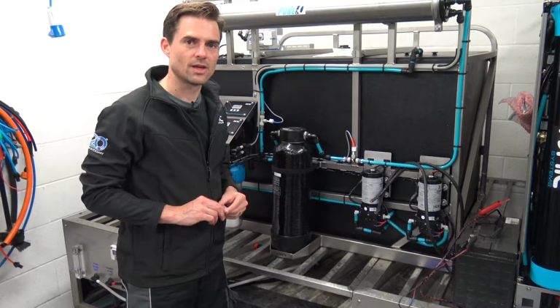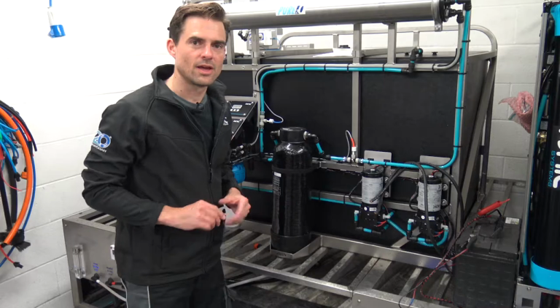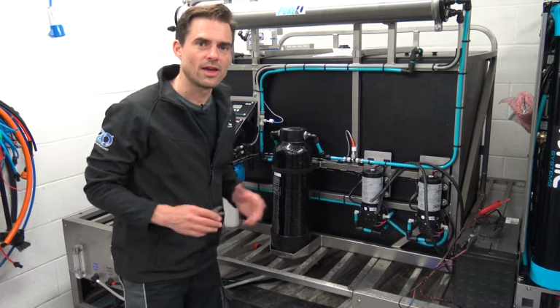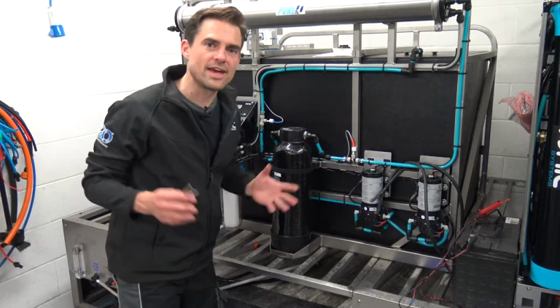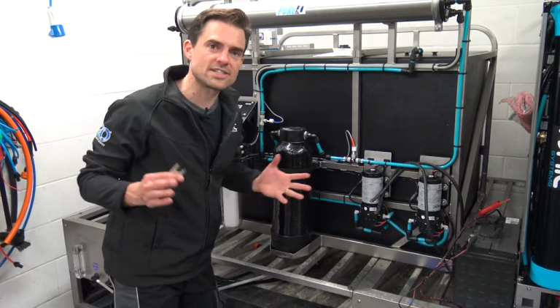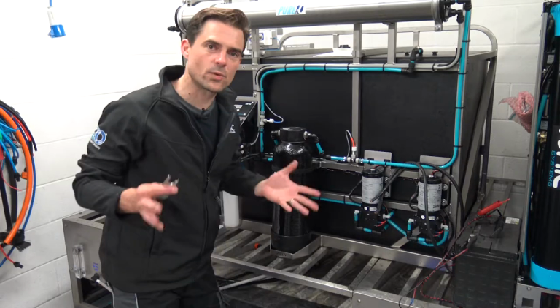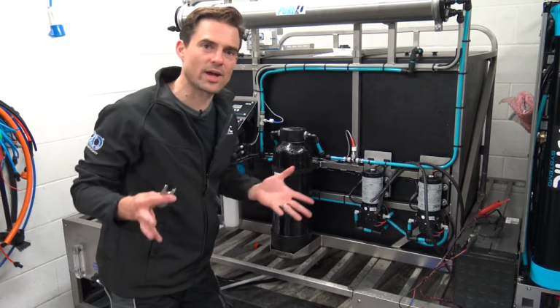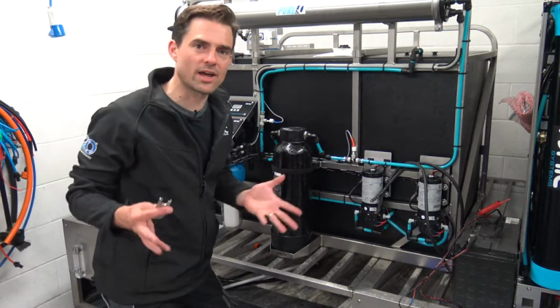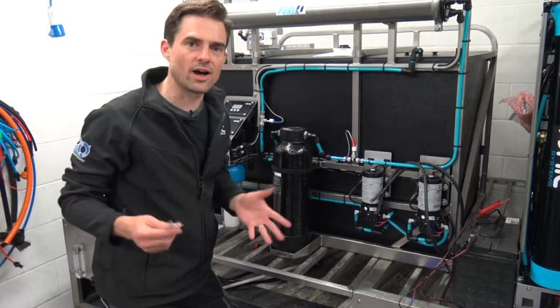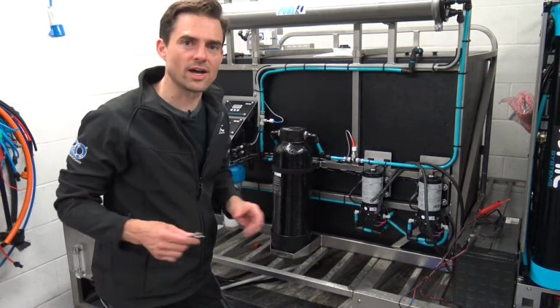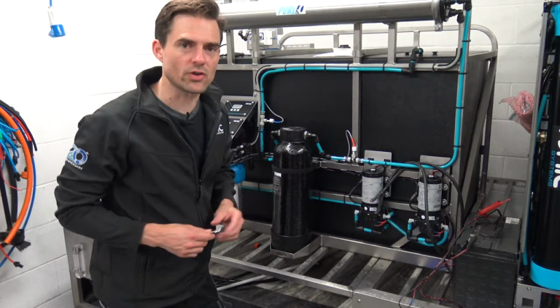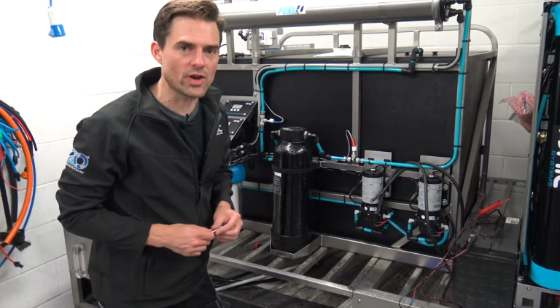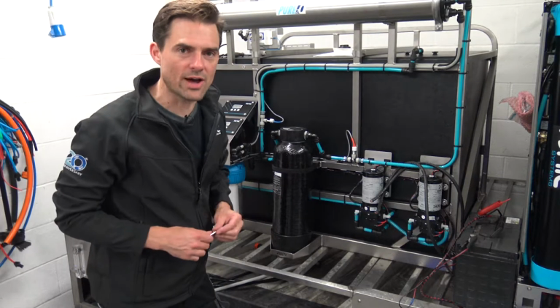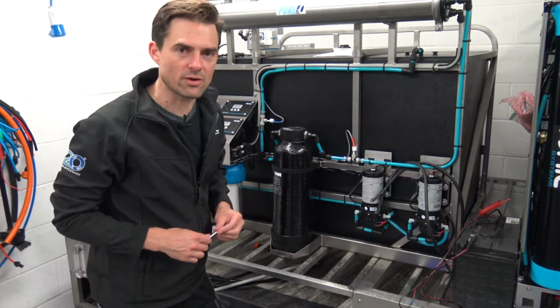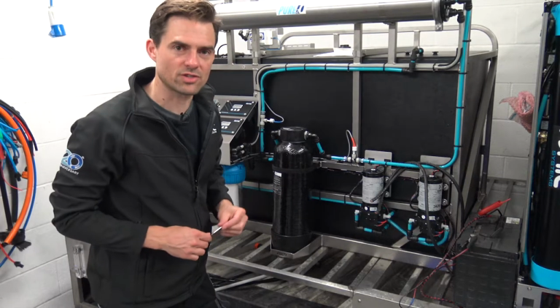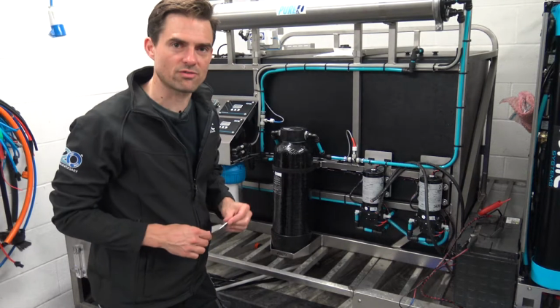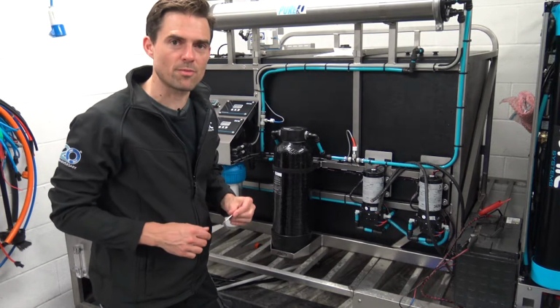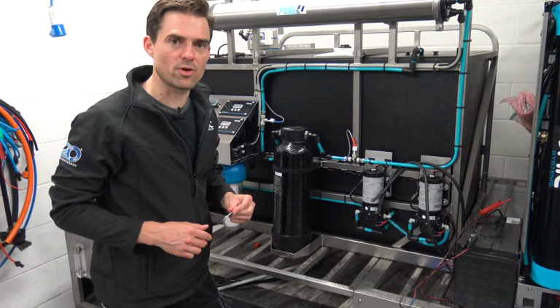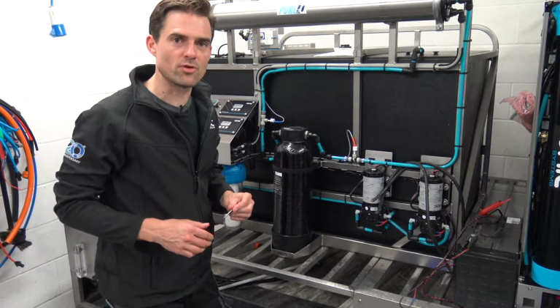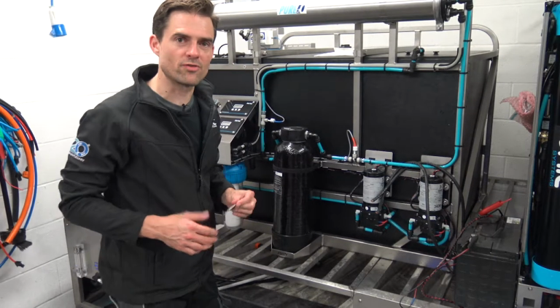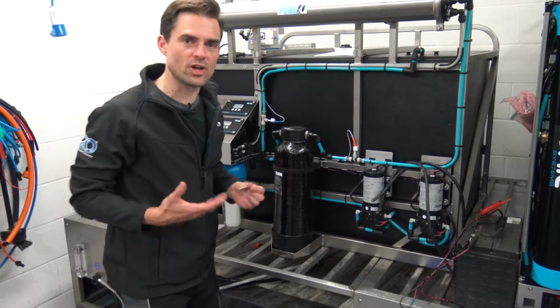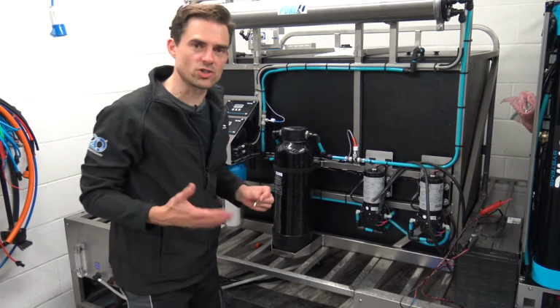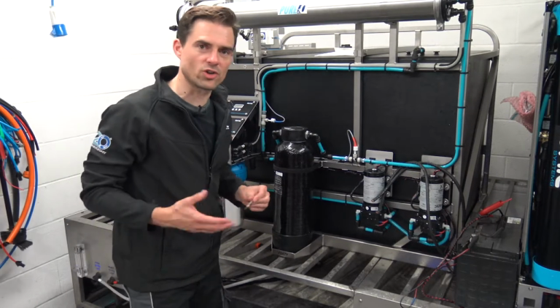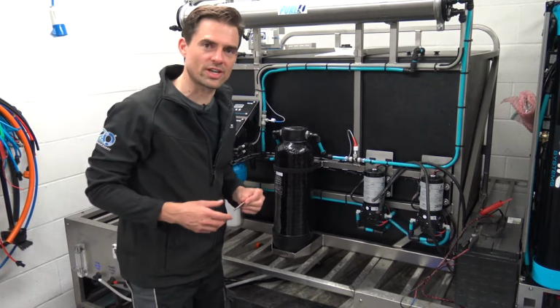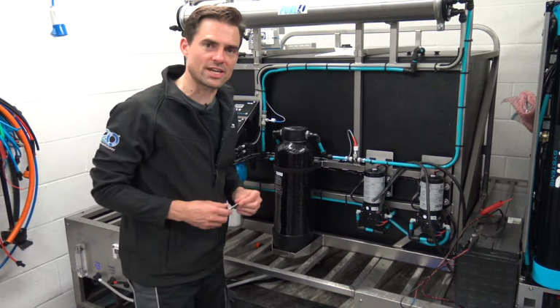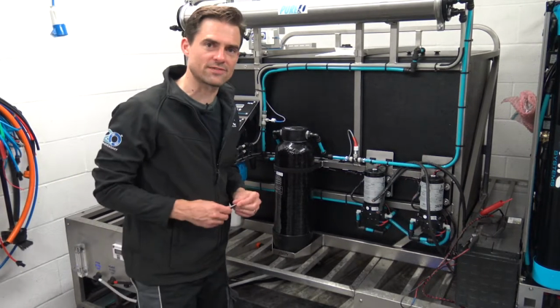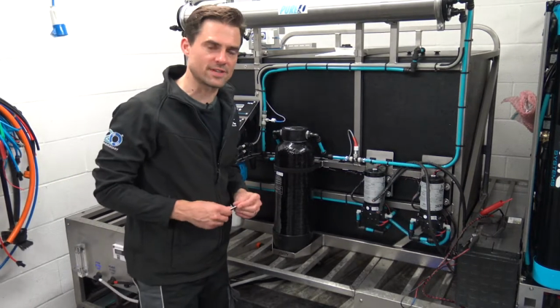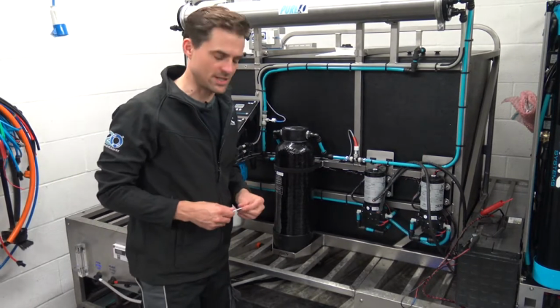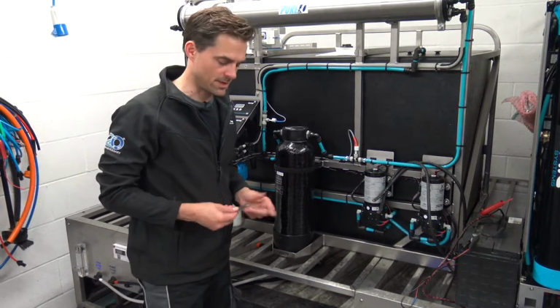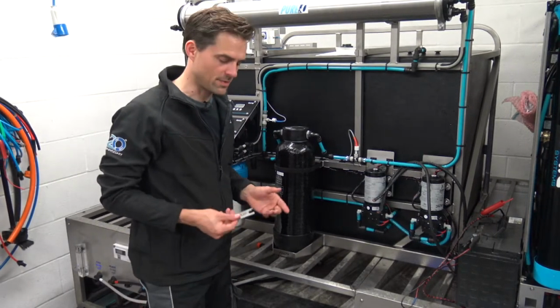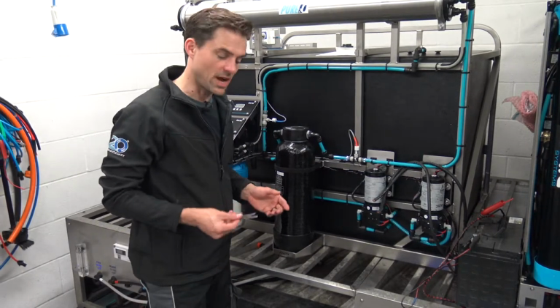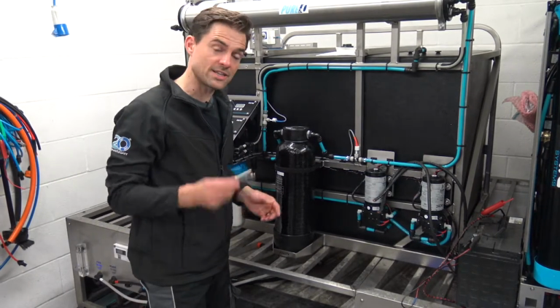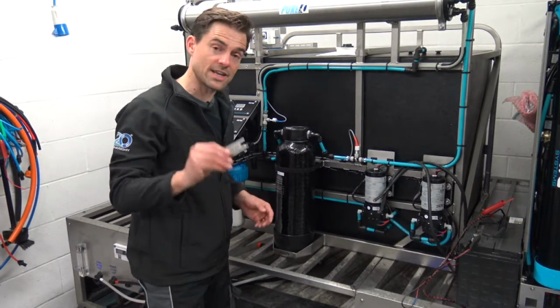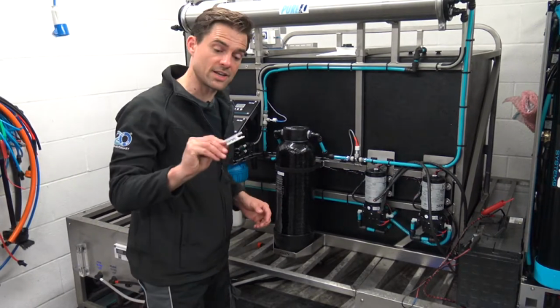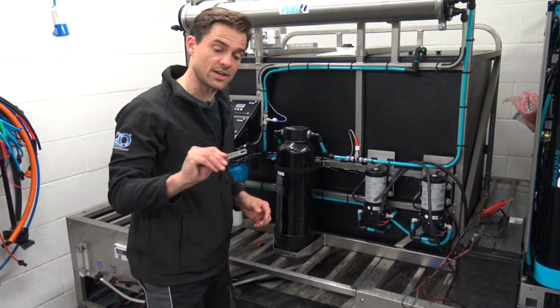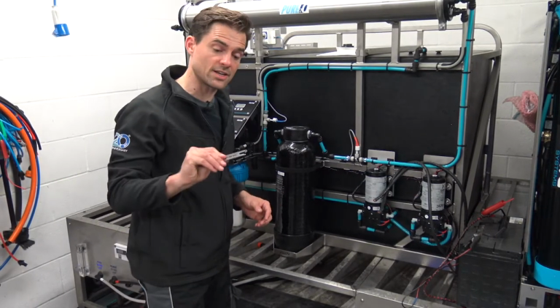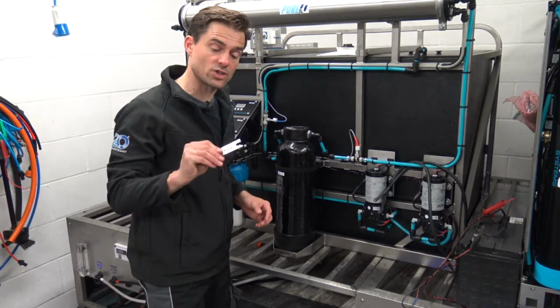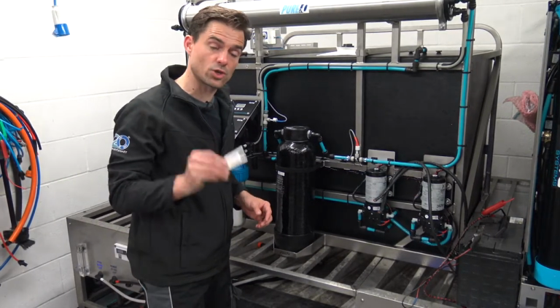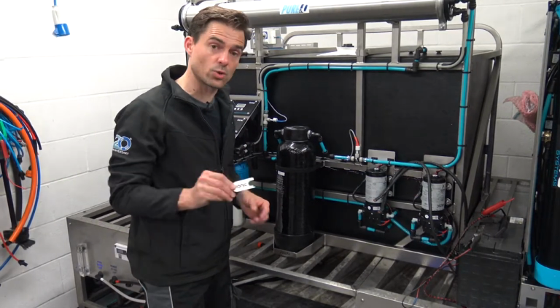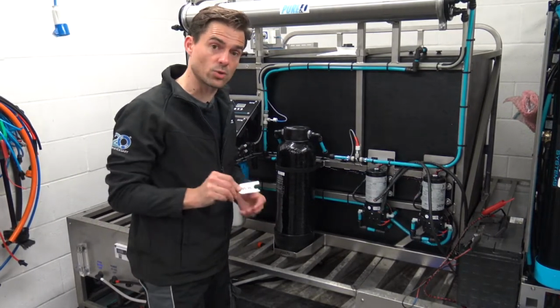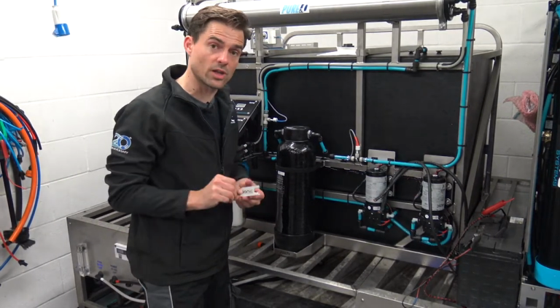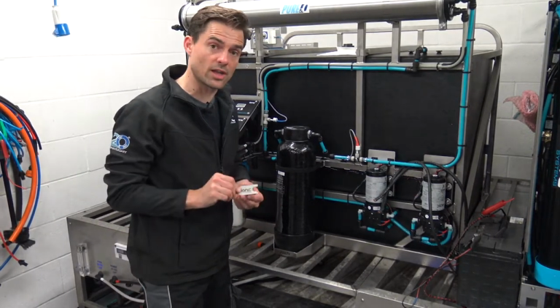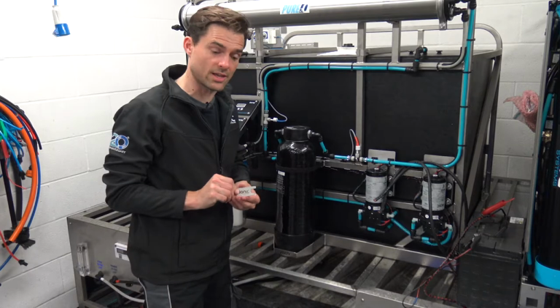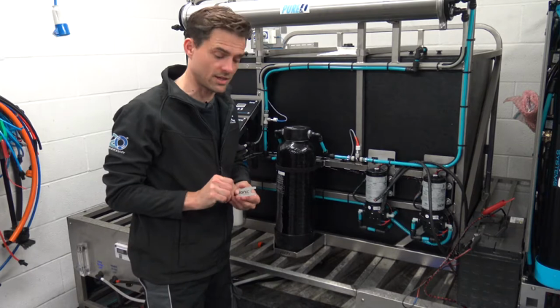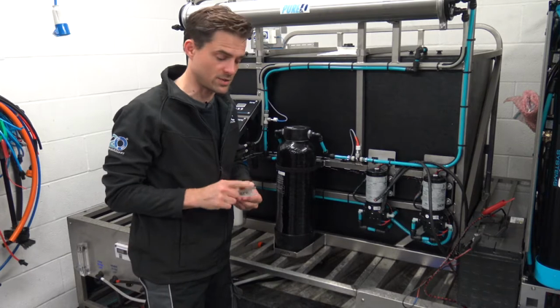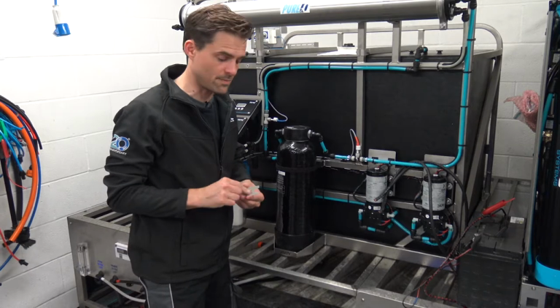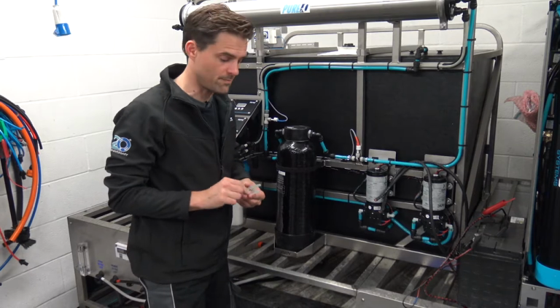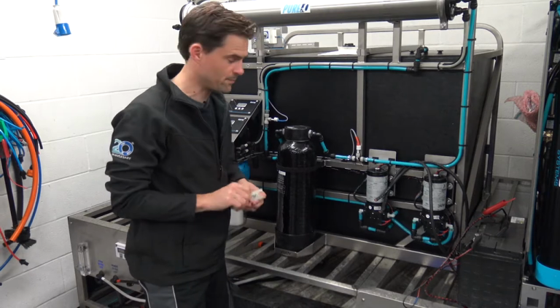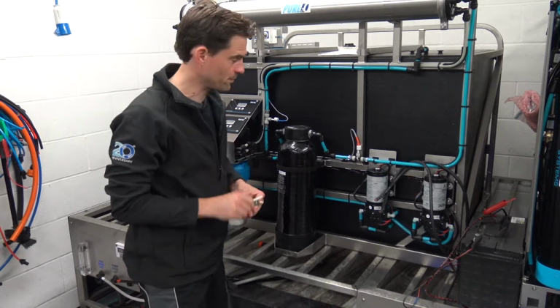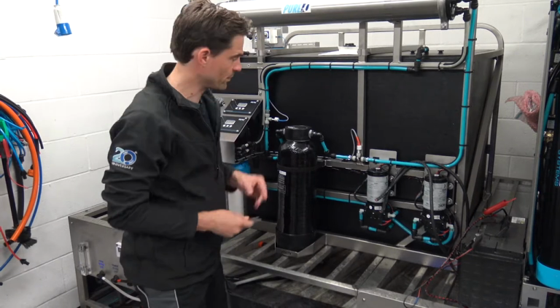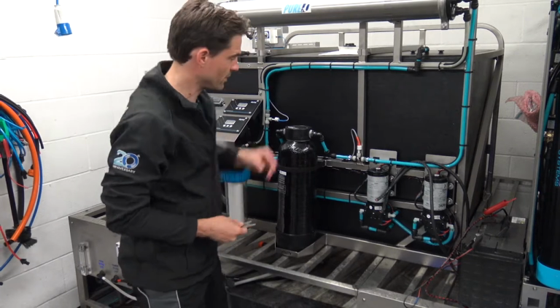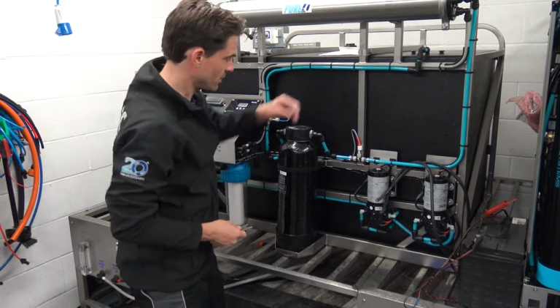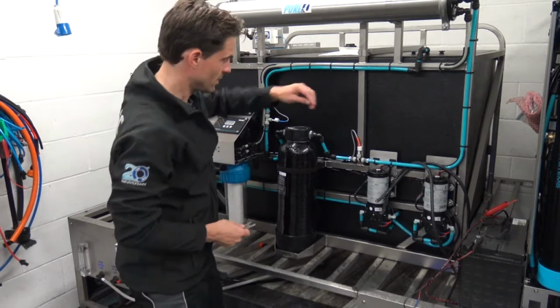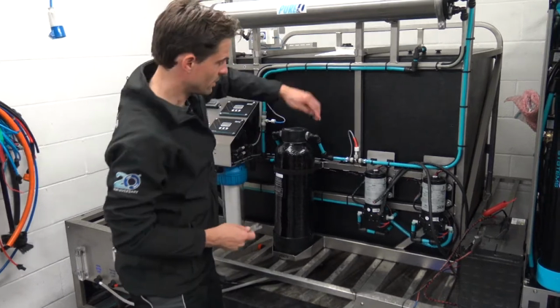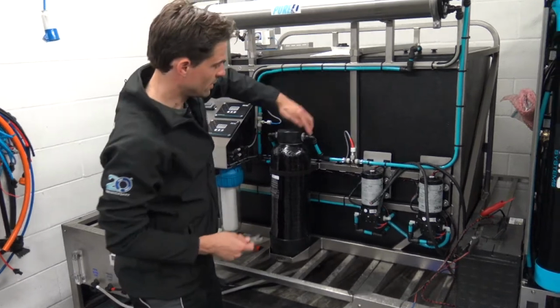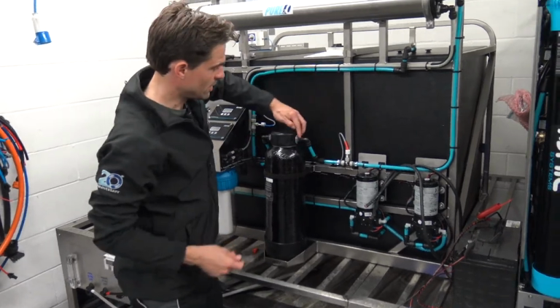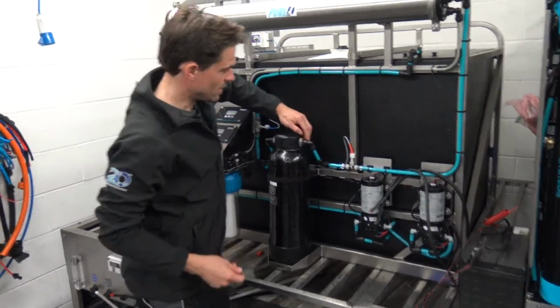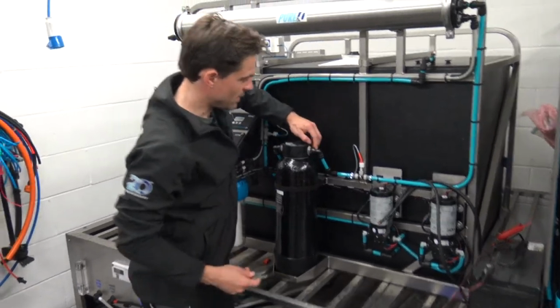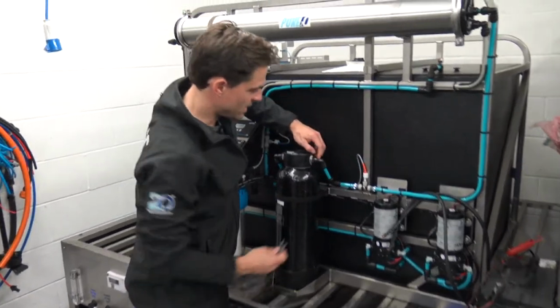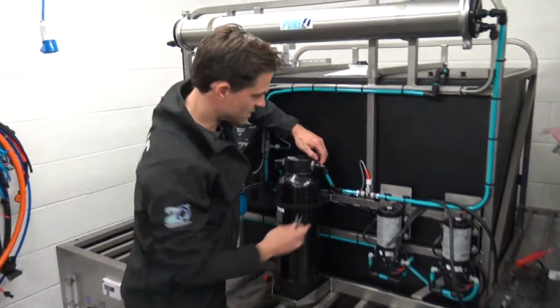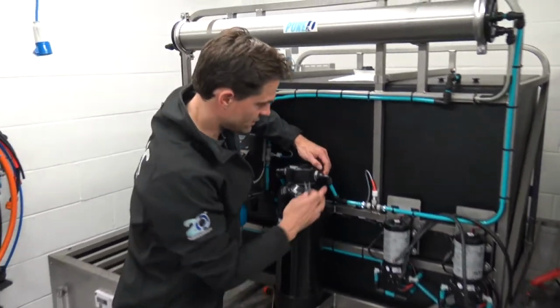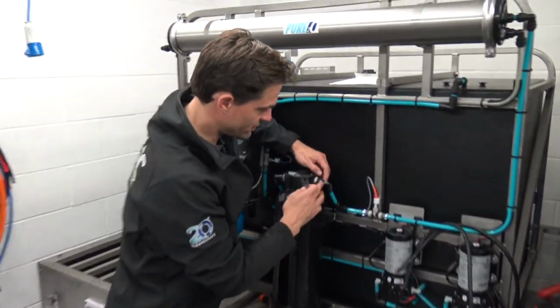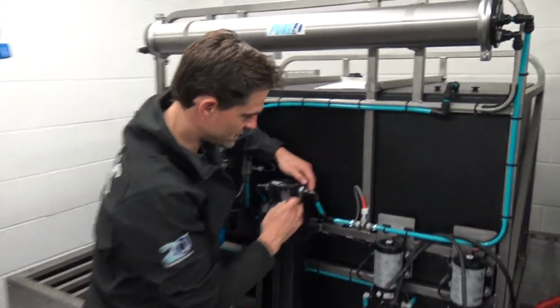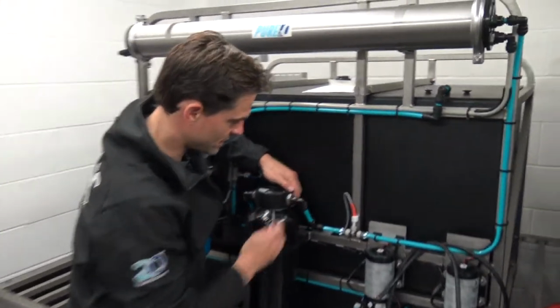Here's a quick guide on how to remove a John Guest fitting. Ideally you need a tool like this one, and here's your fitting.